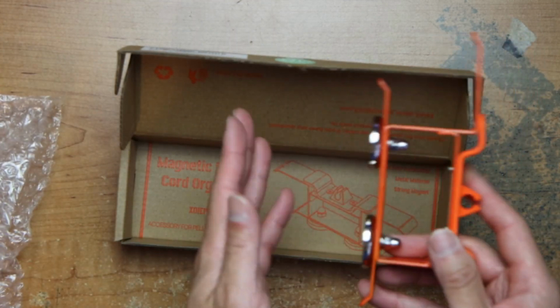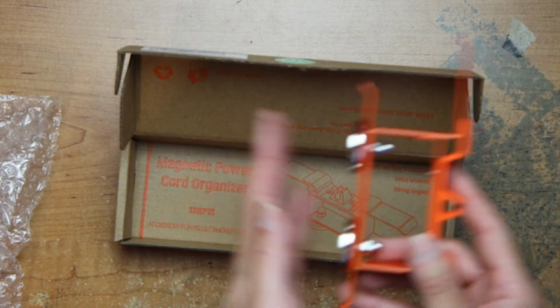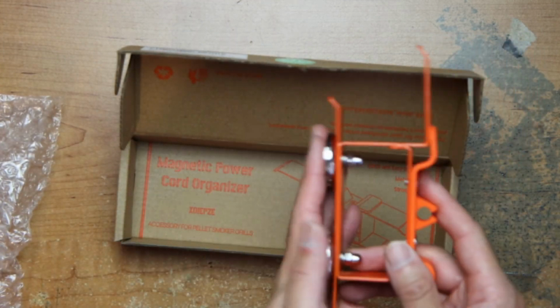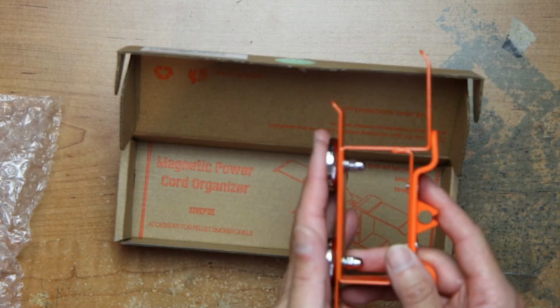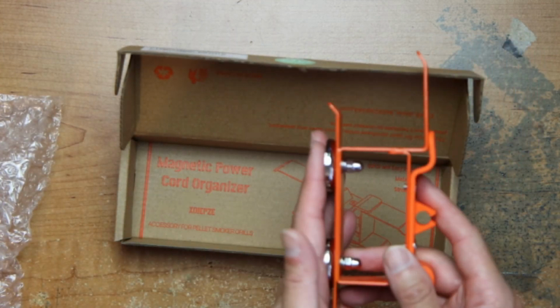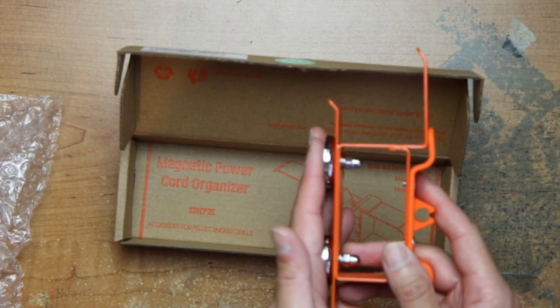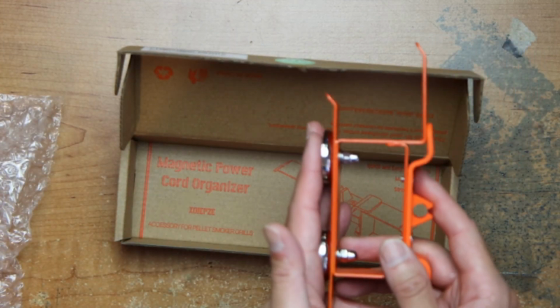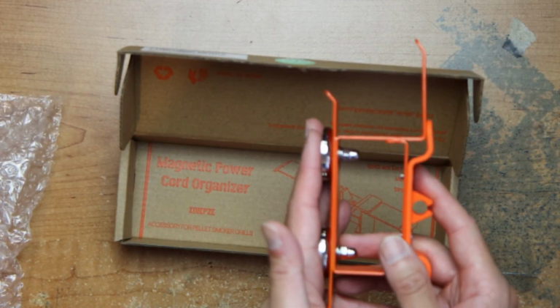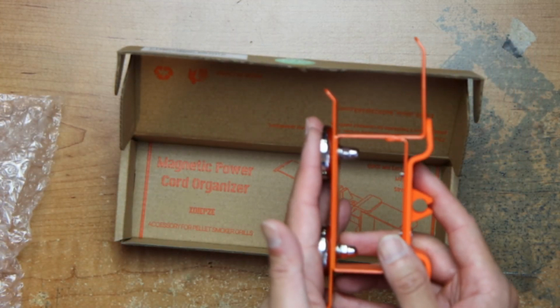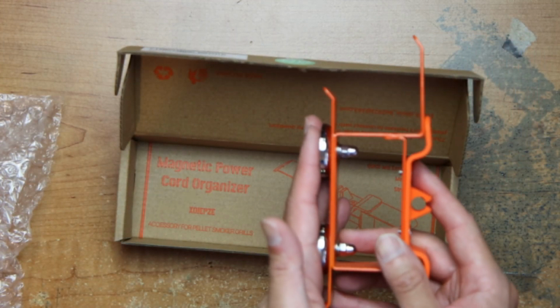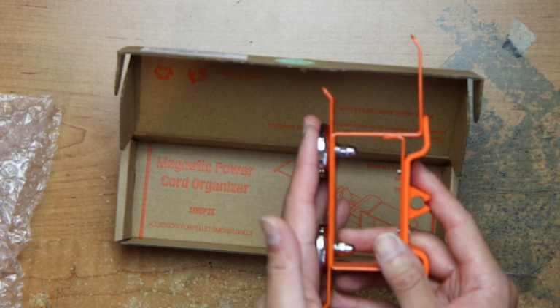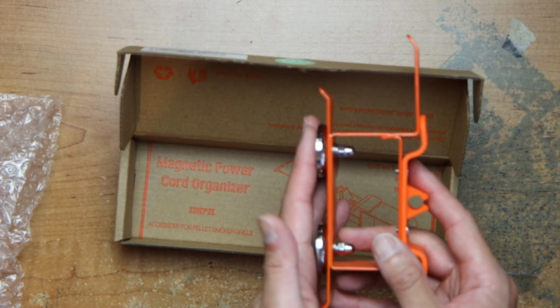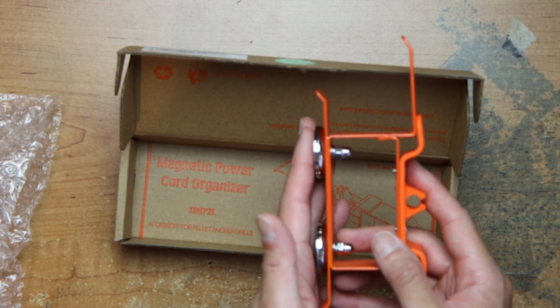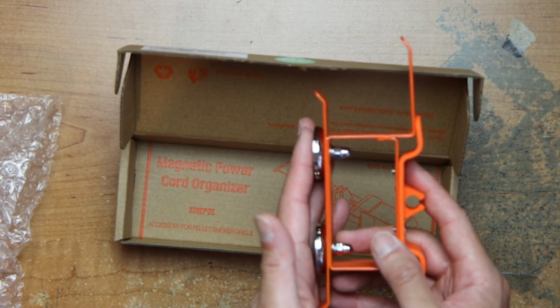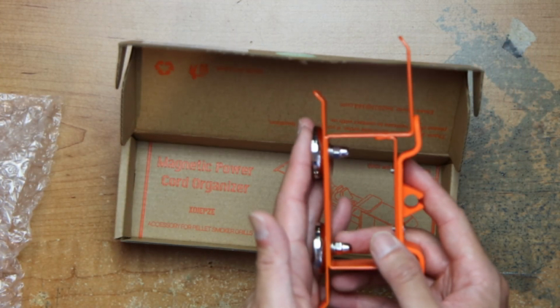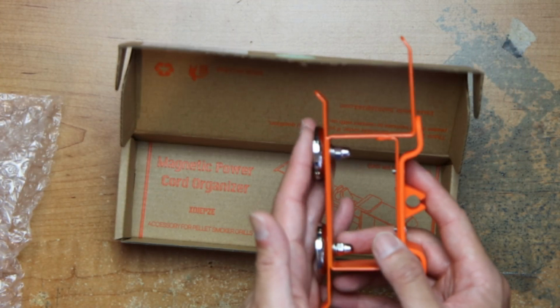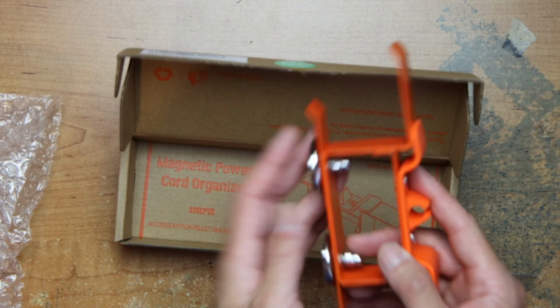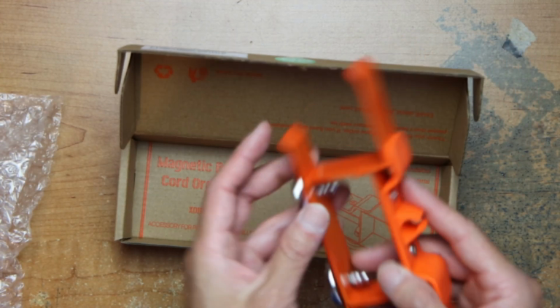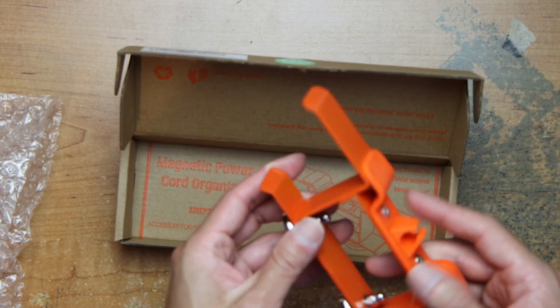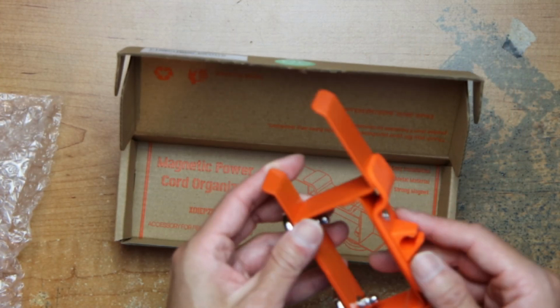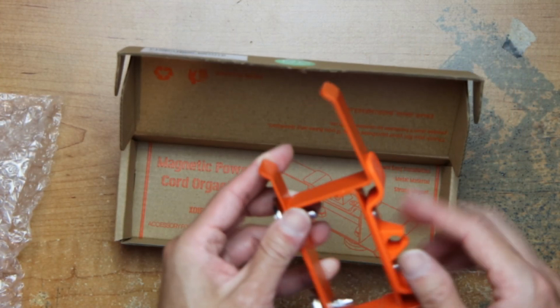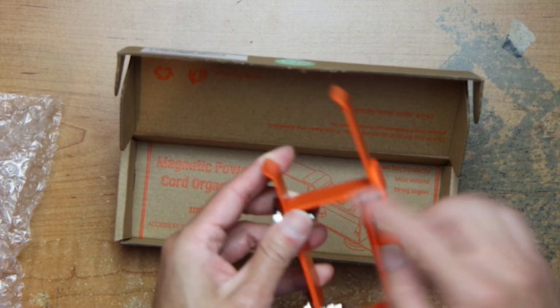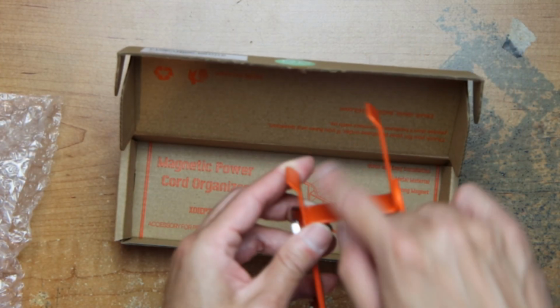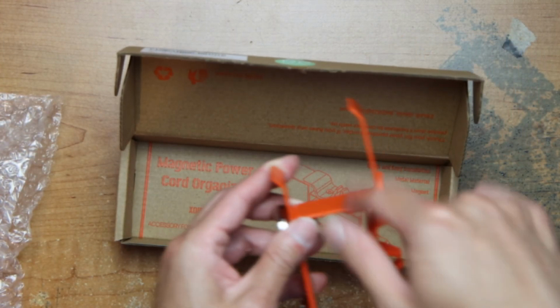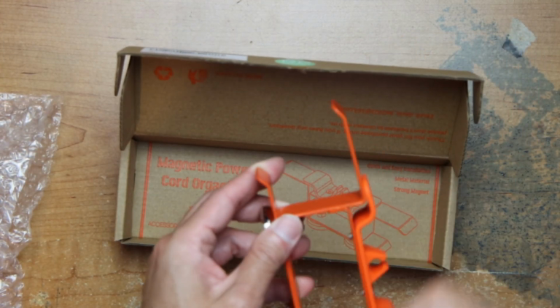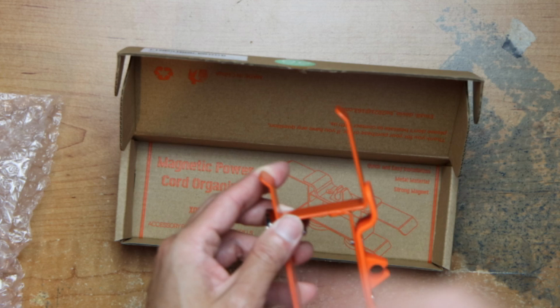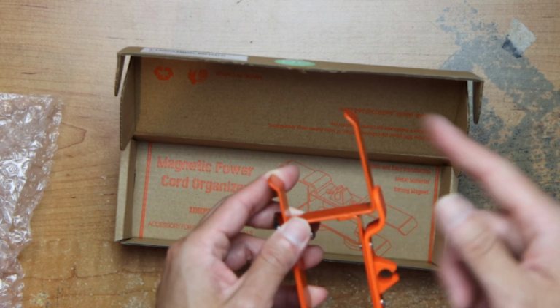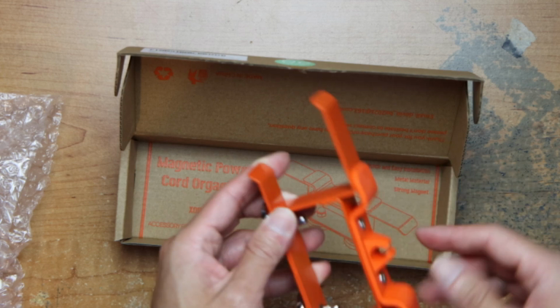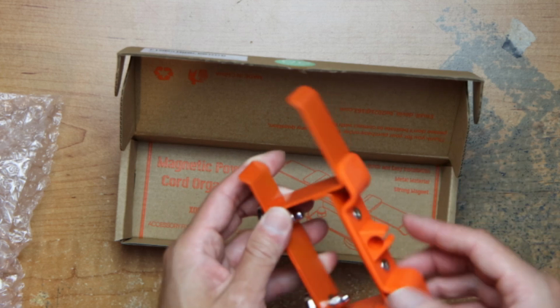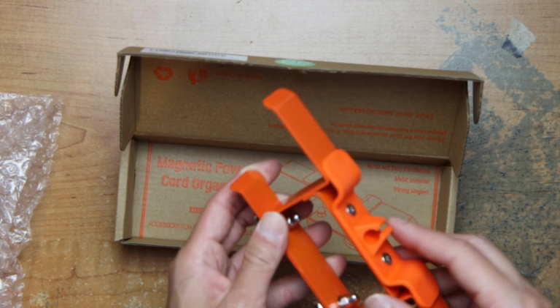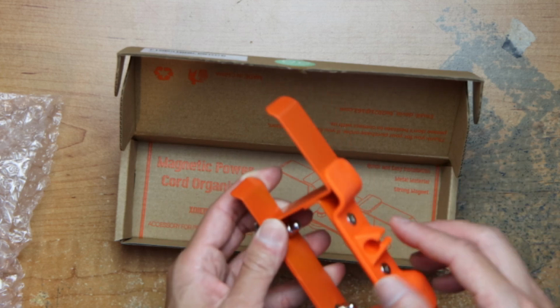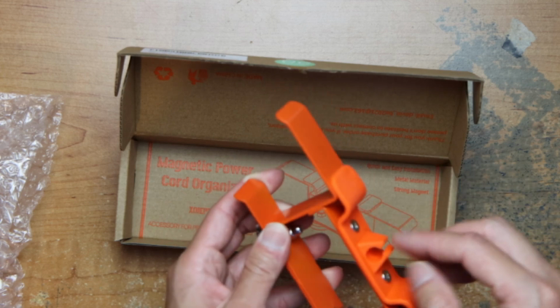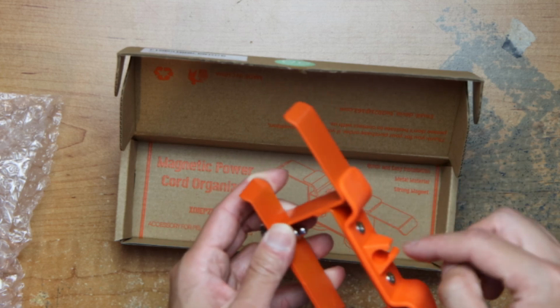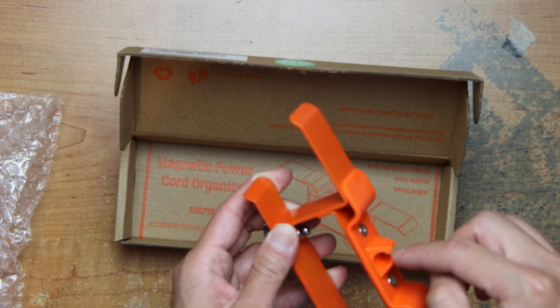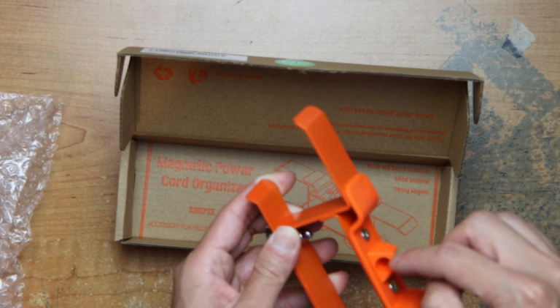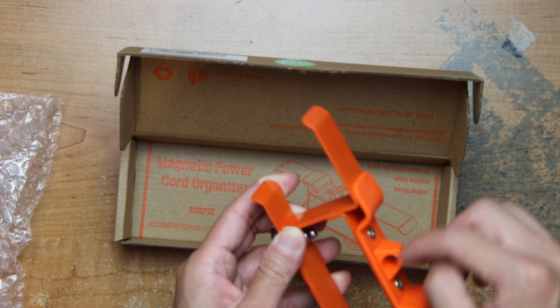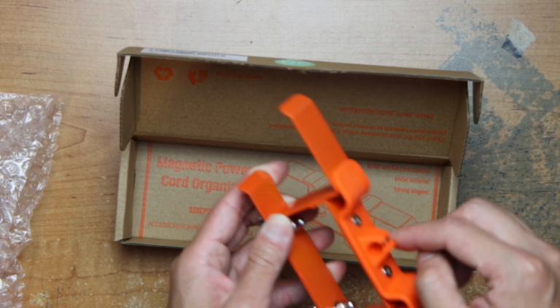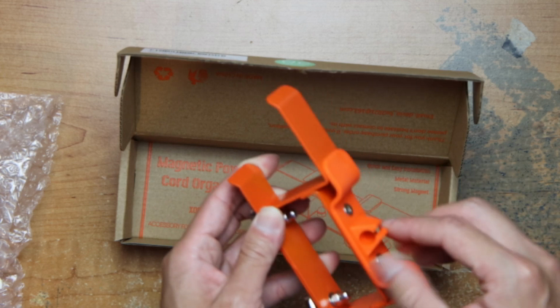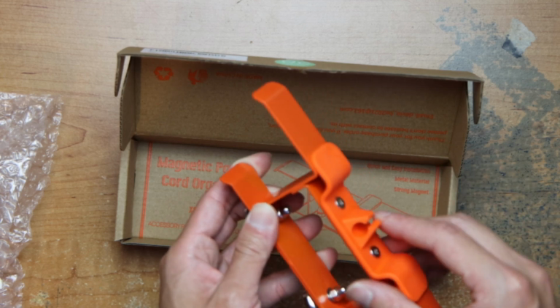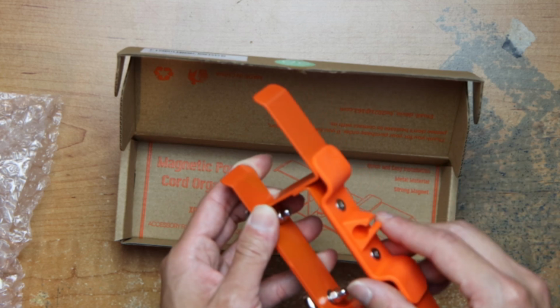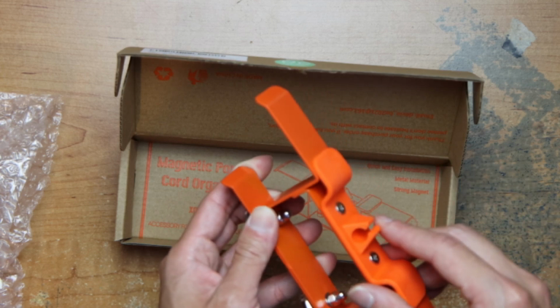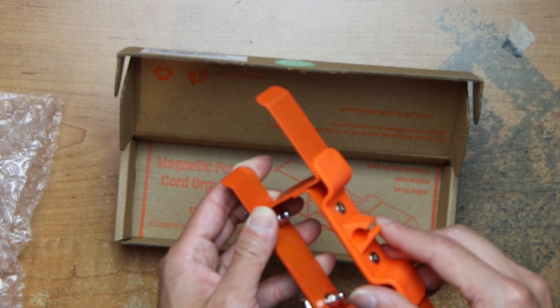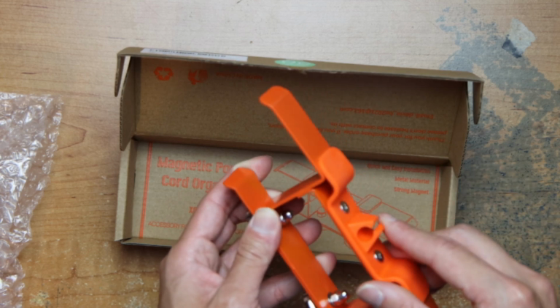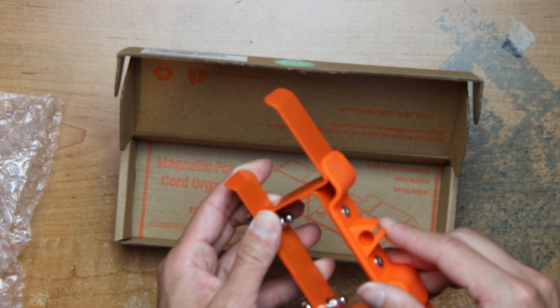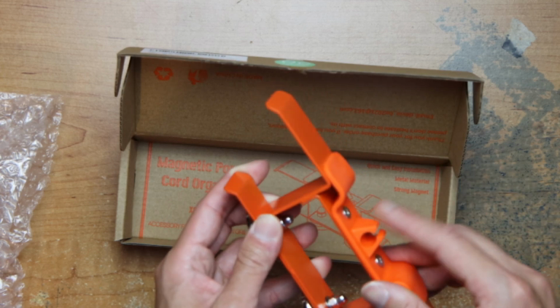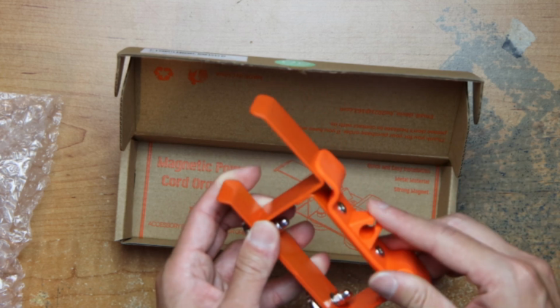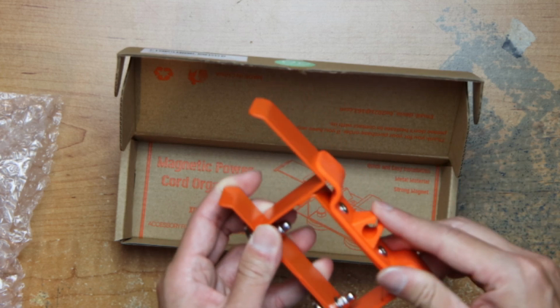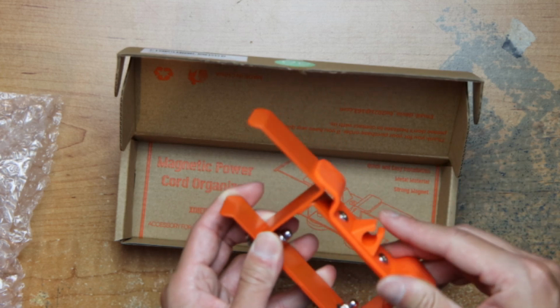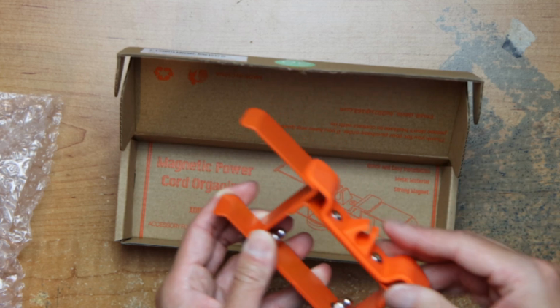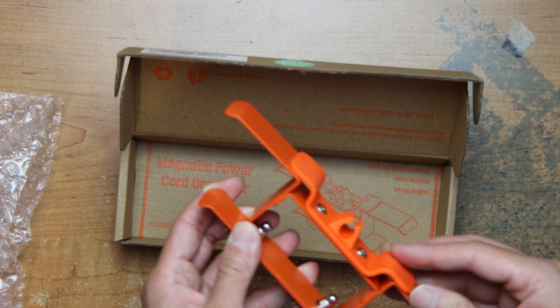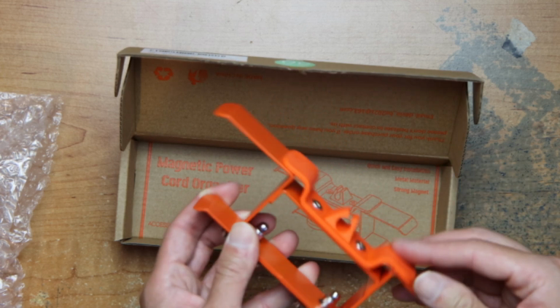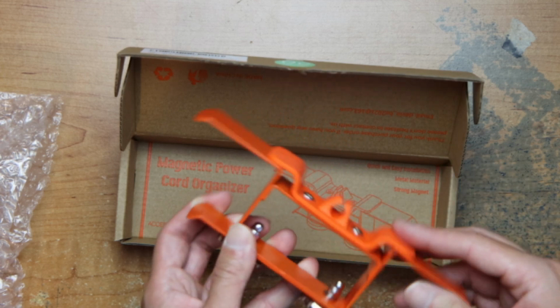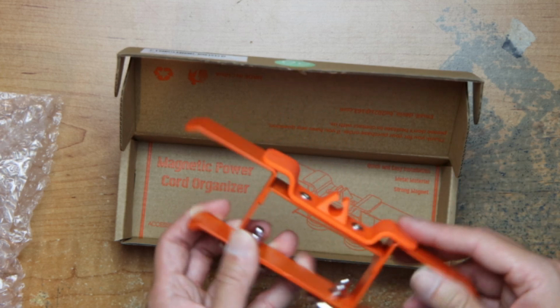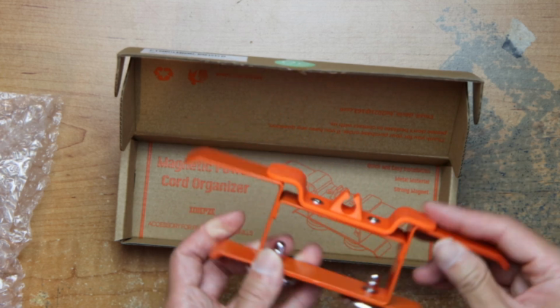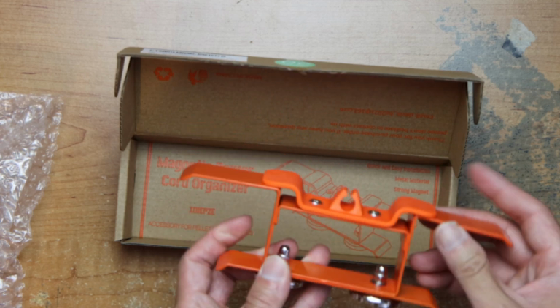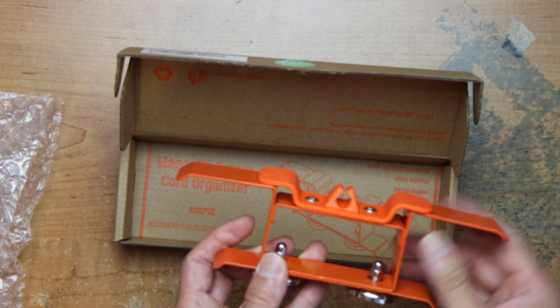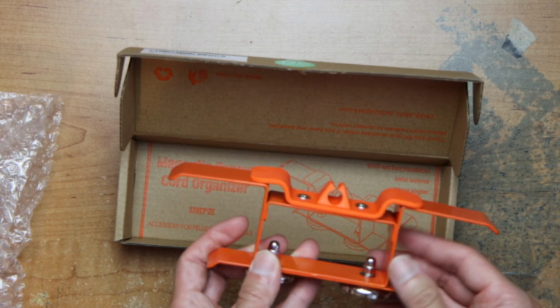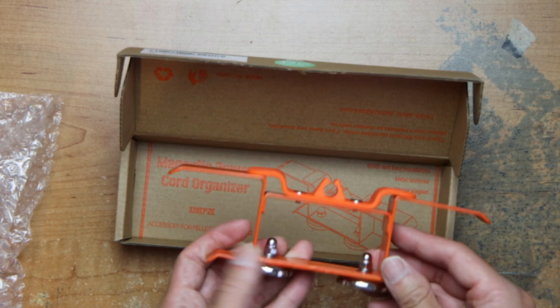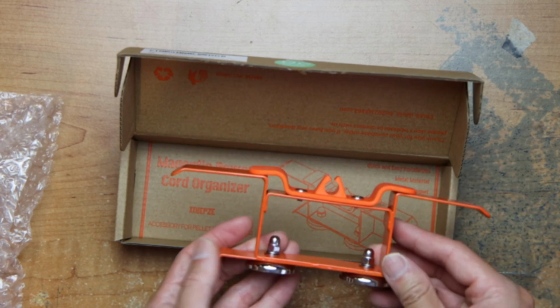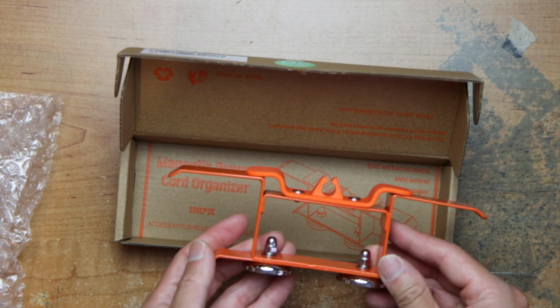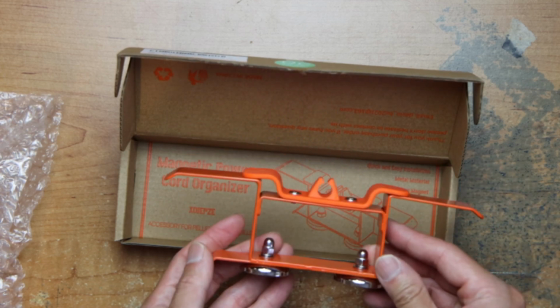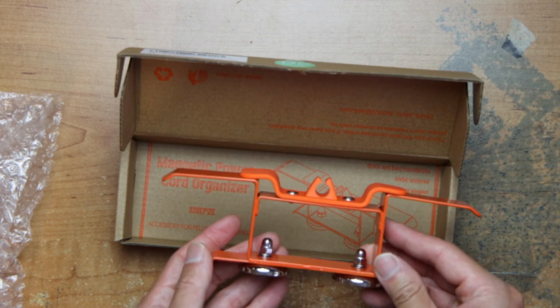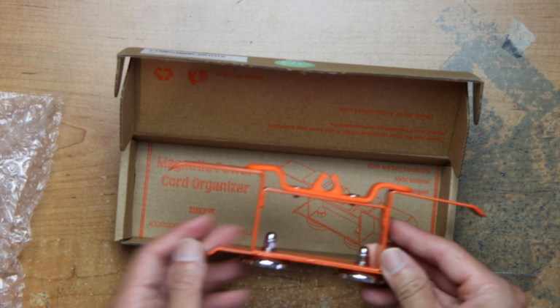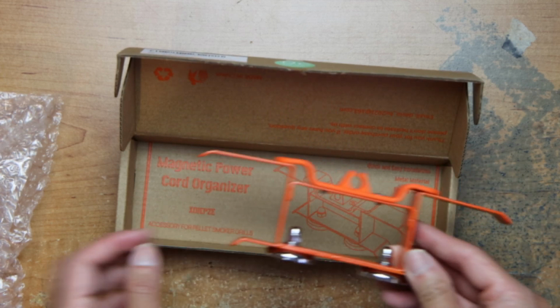Attach it to the side of your pellet grill and just wrap your cord around it and then stick it through here. And that's it.